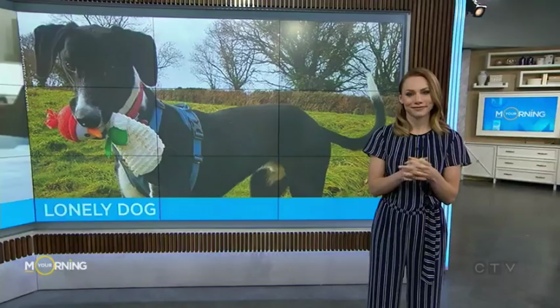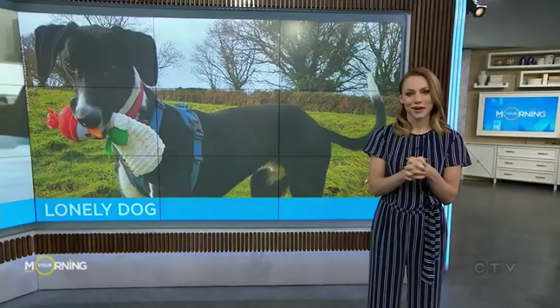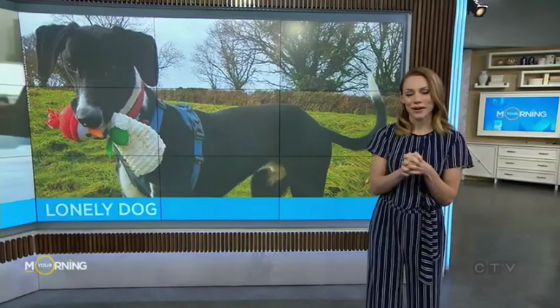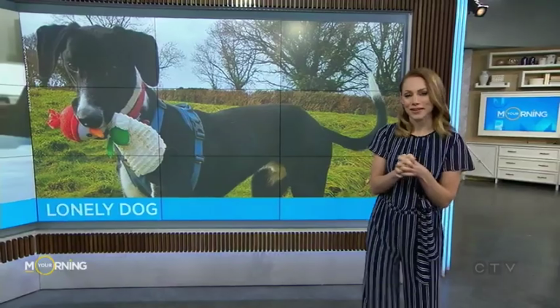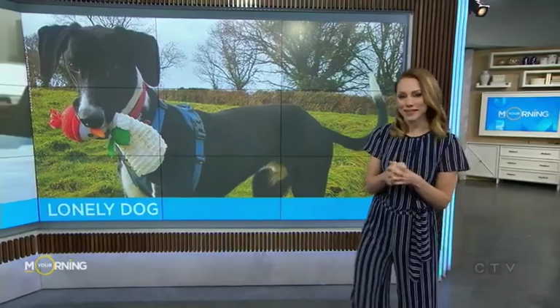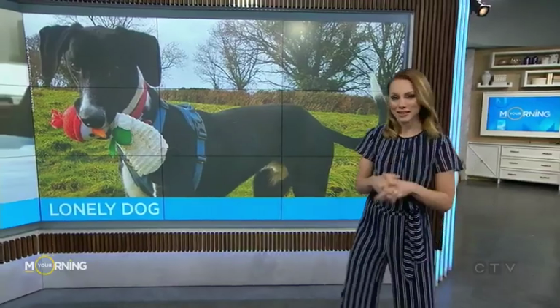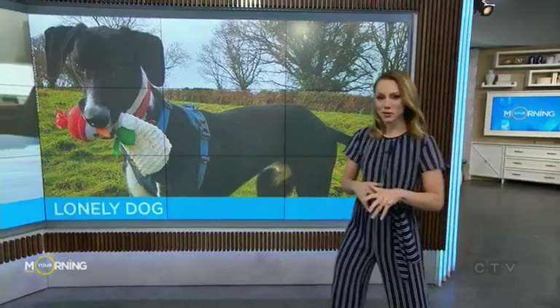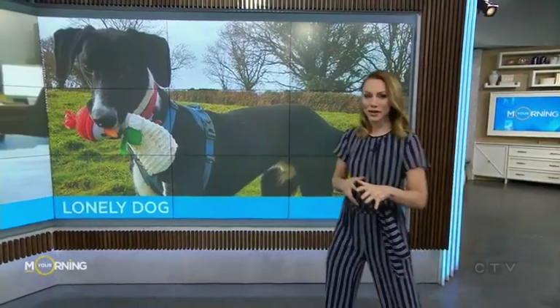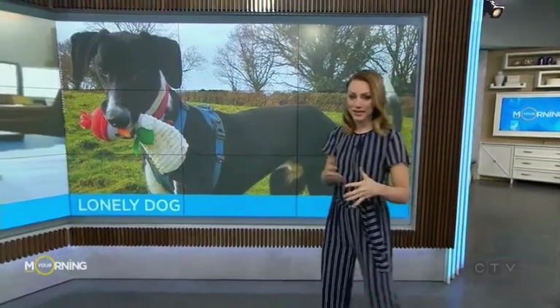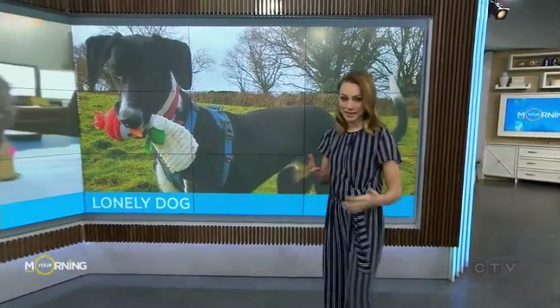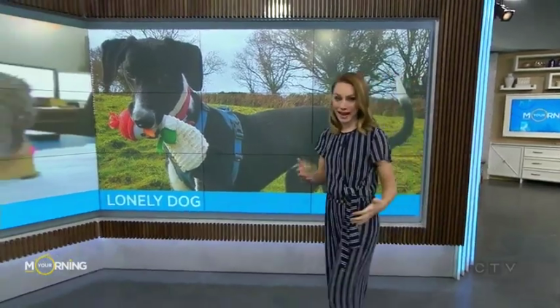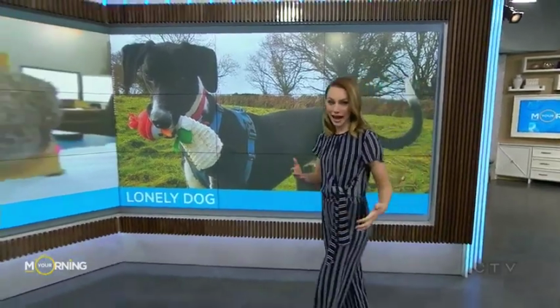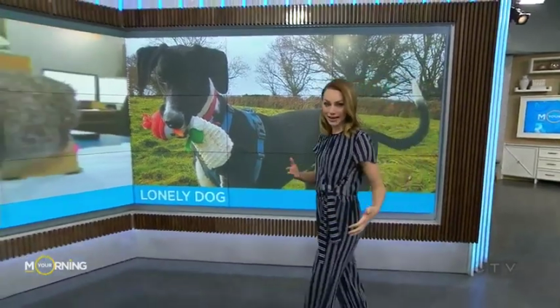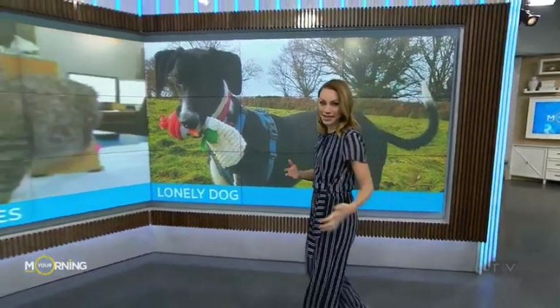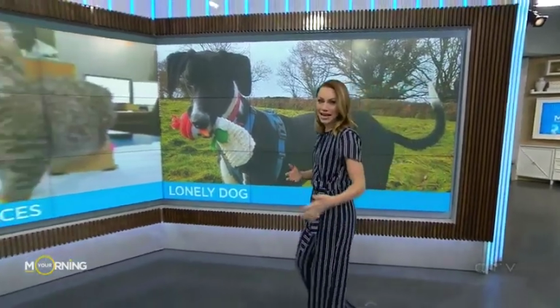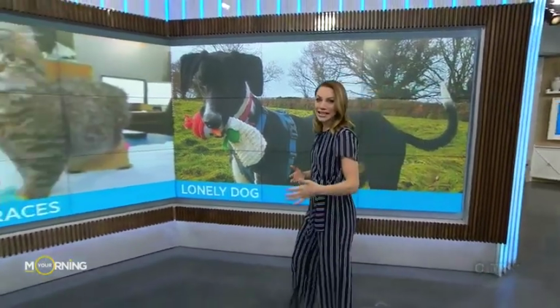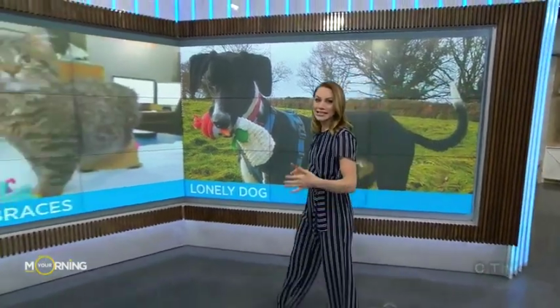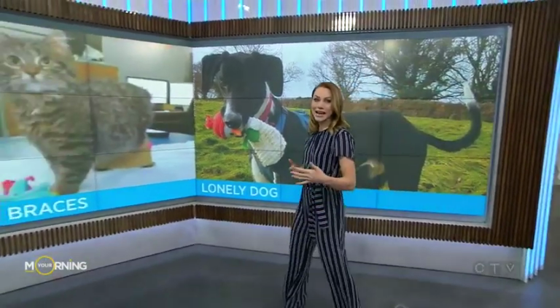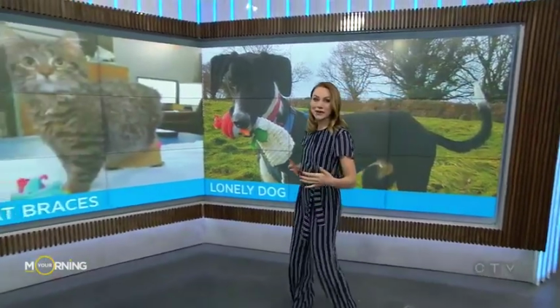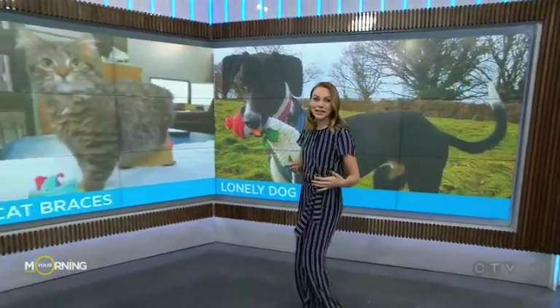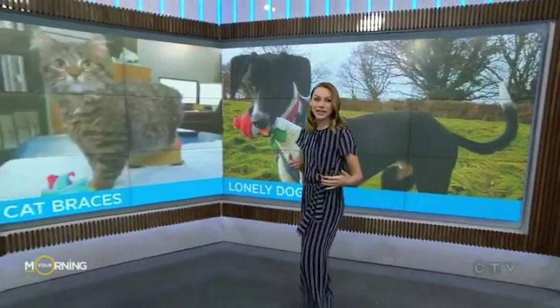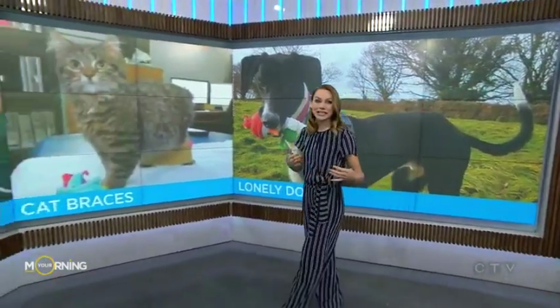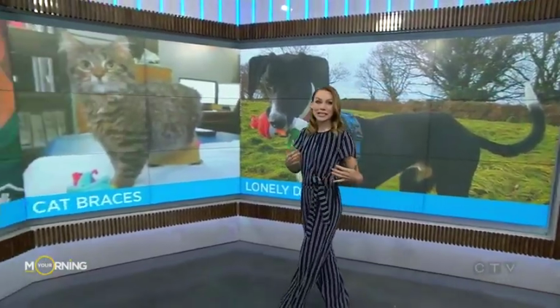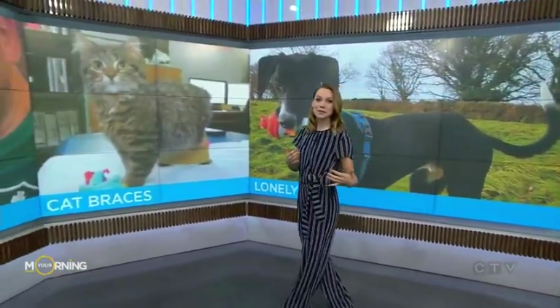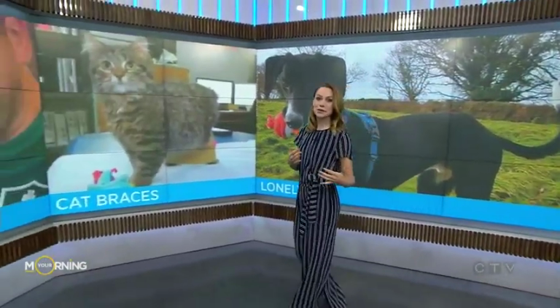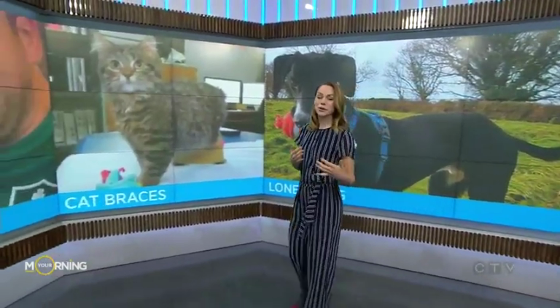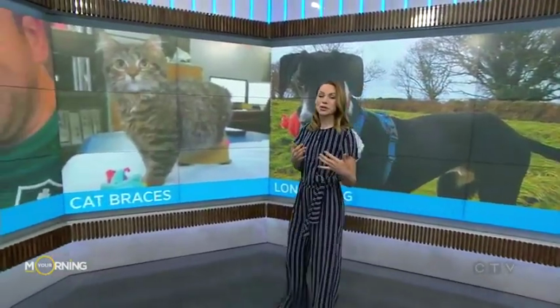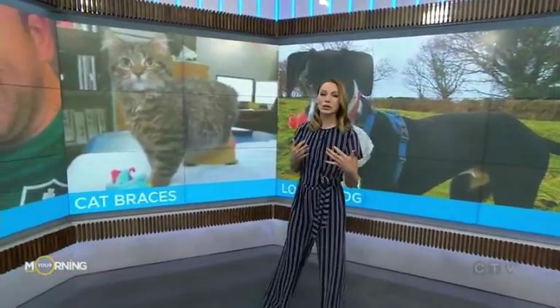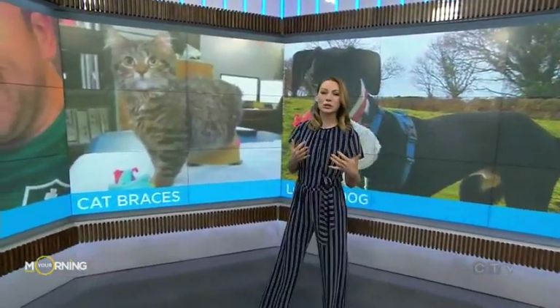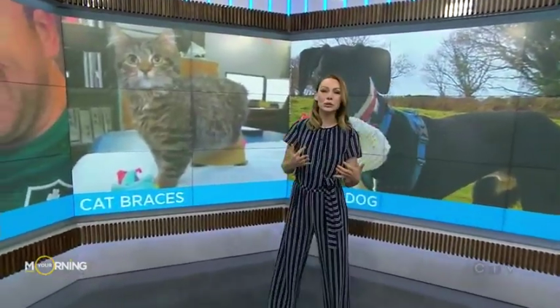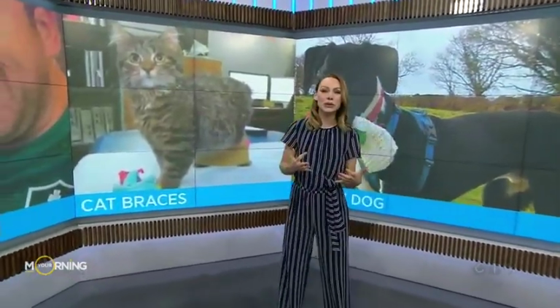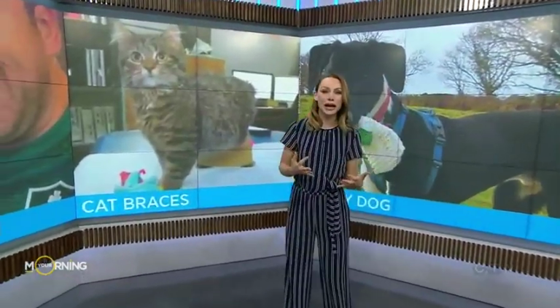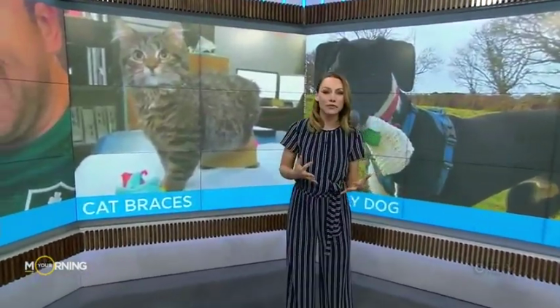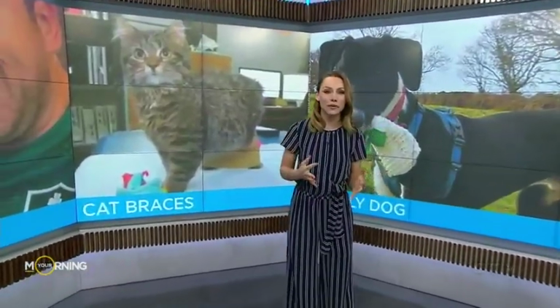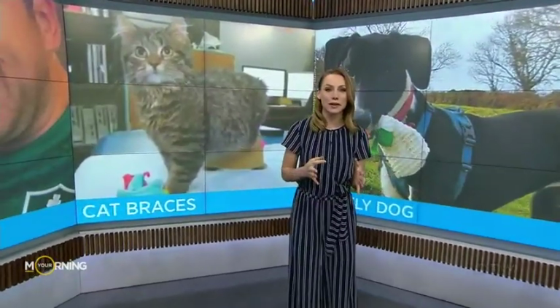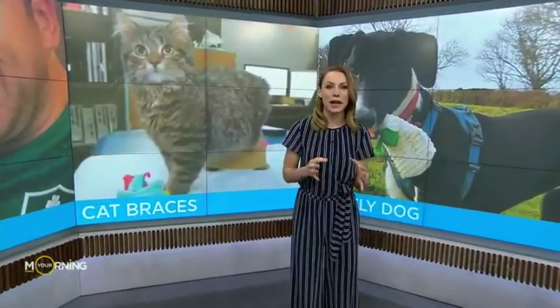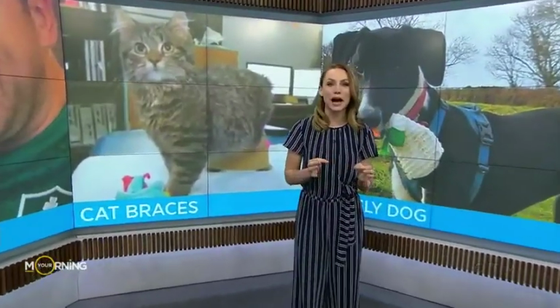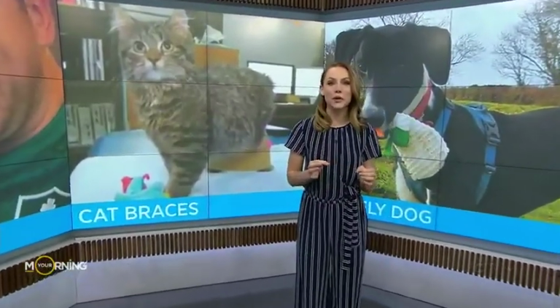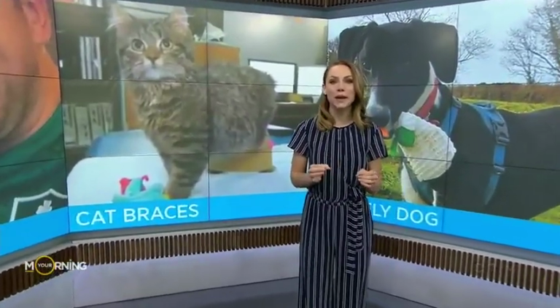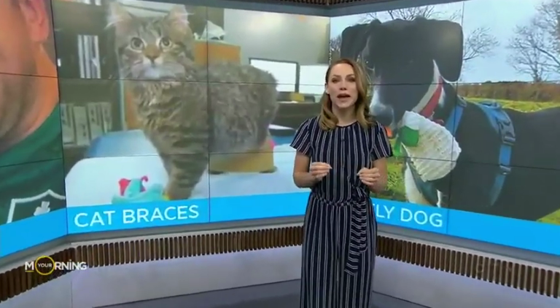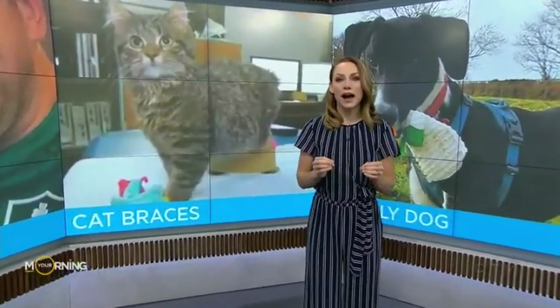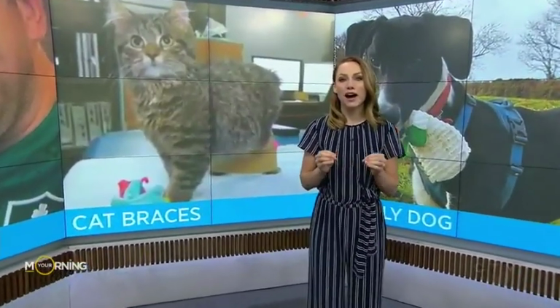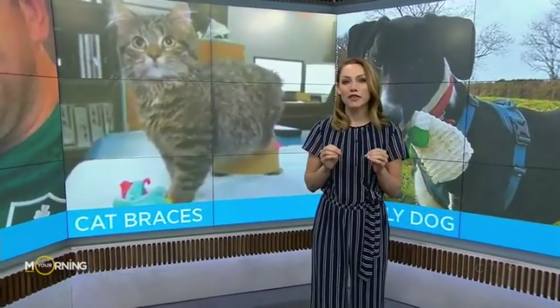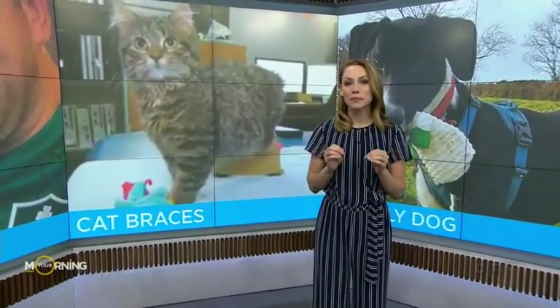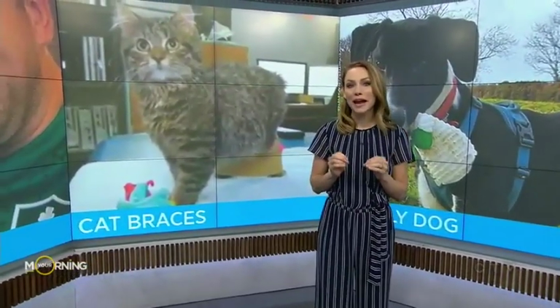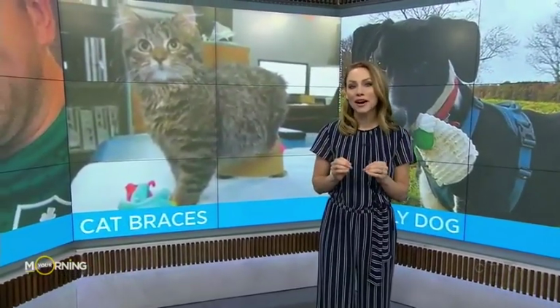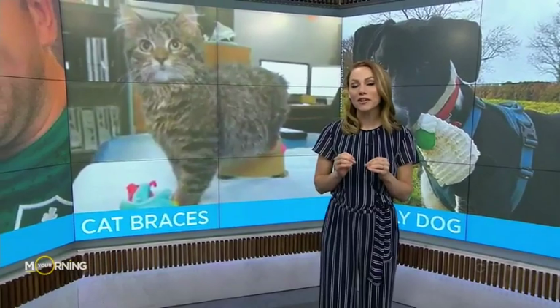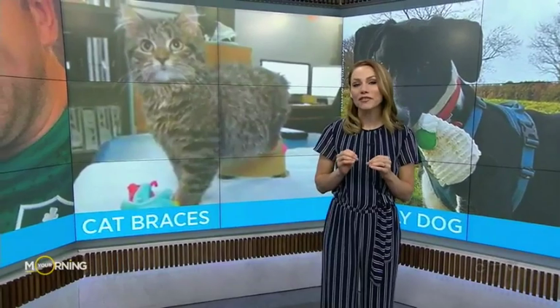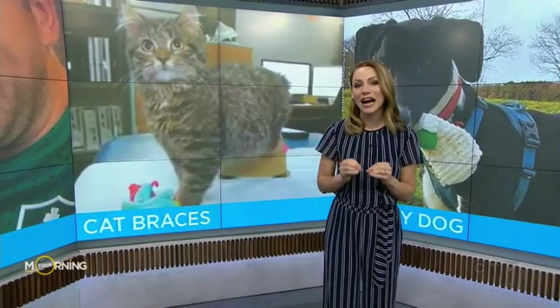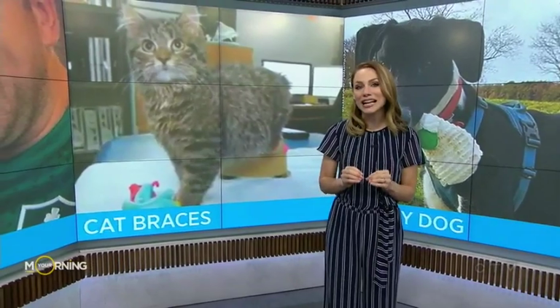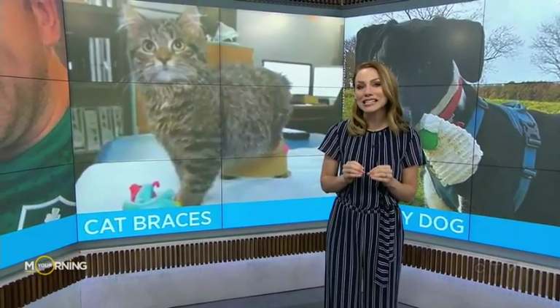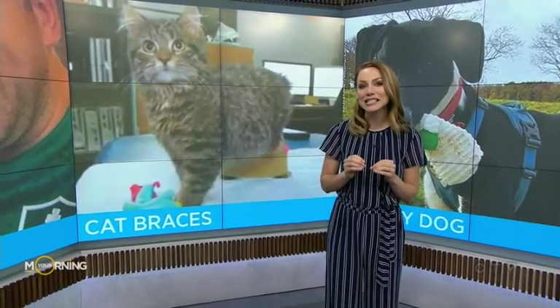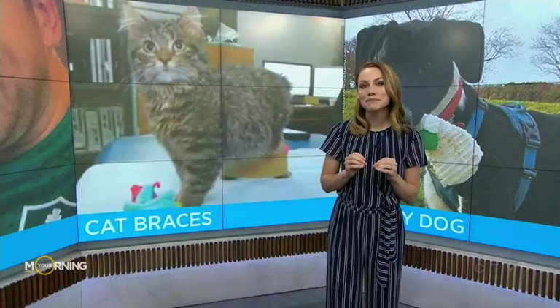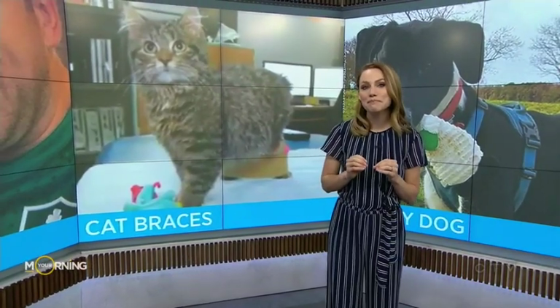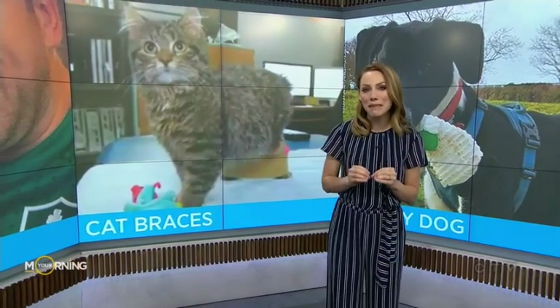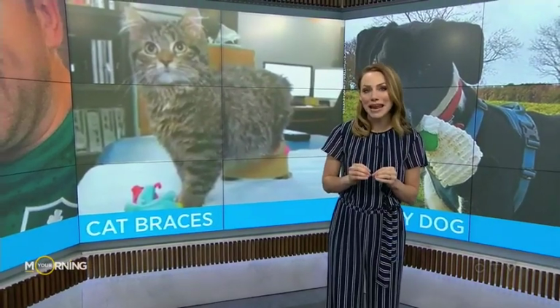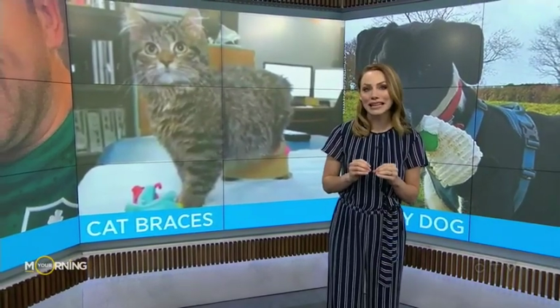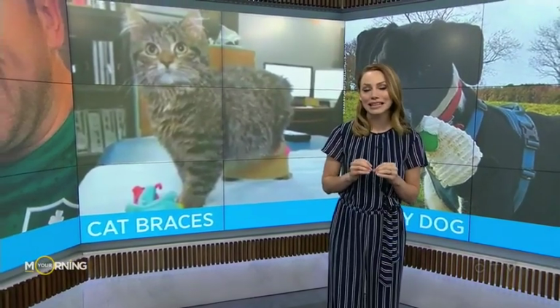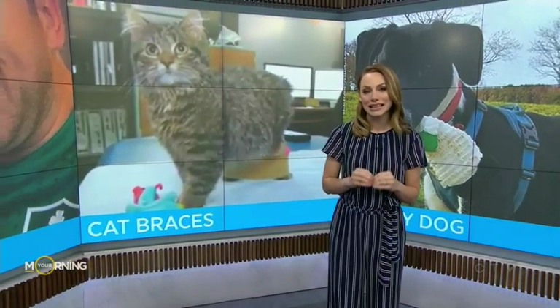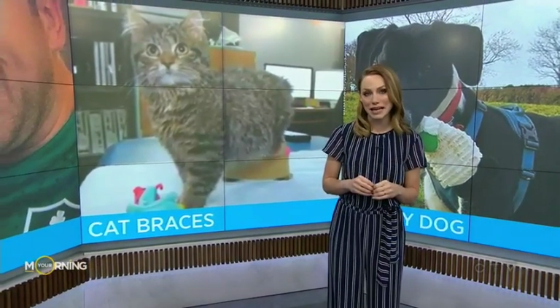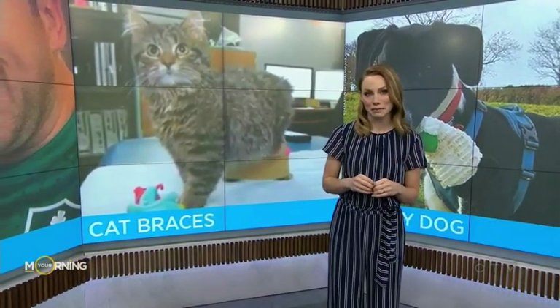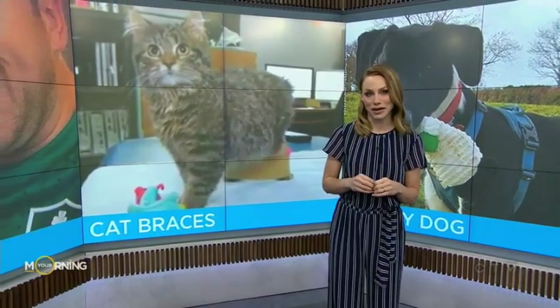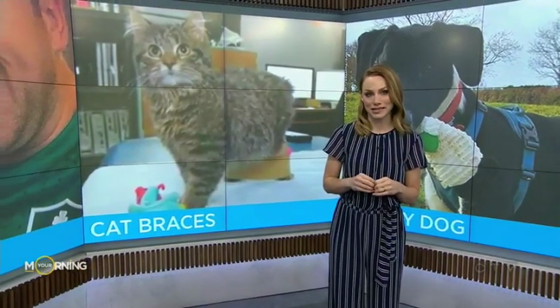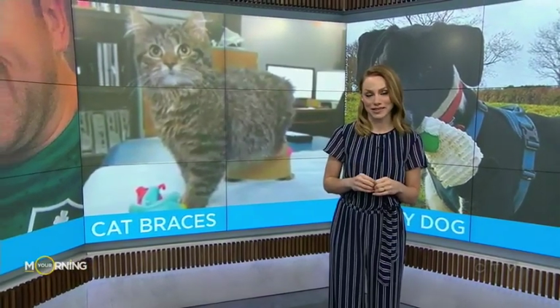Okay, this next story: this cat is now taking steps towards a new life with the help of a pair of custom-made leg braces.